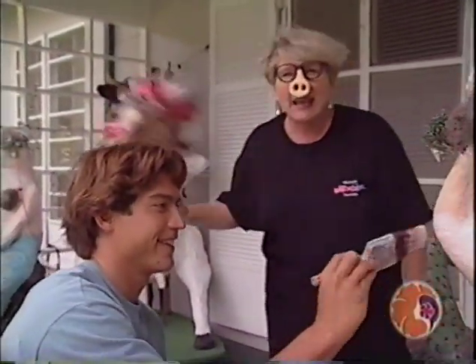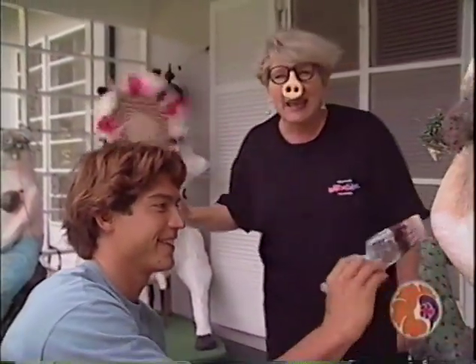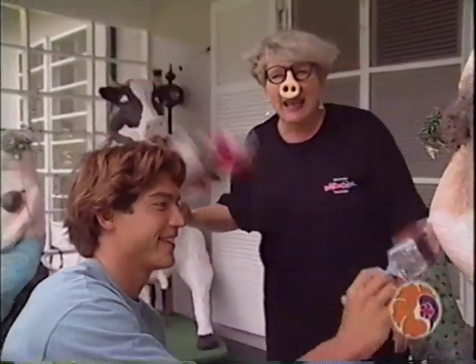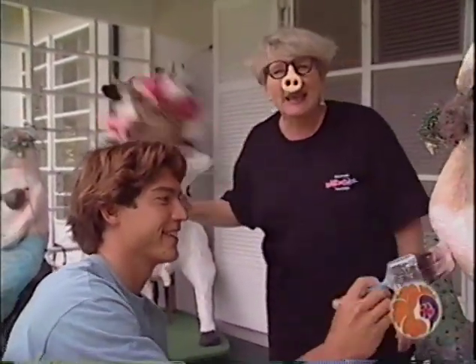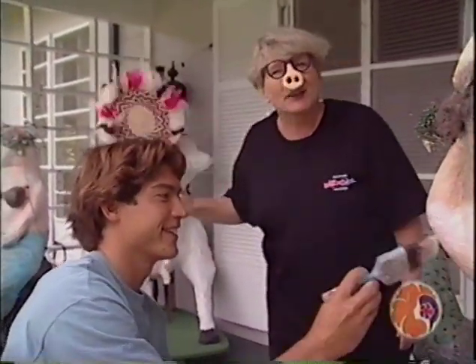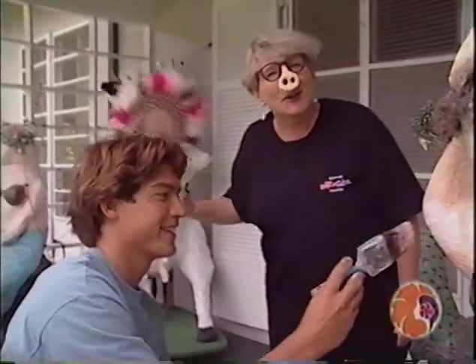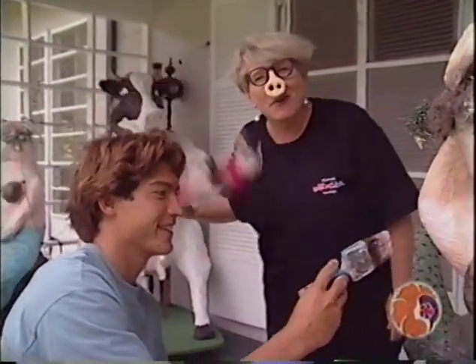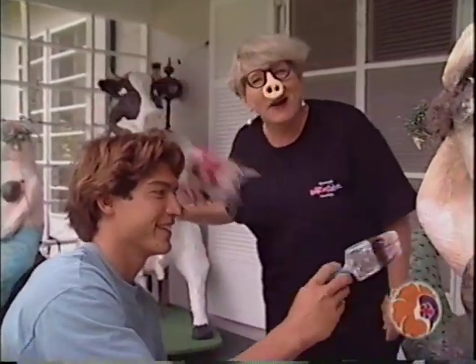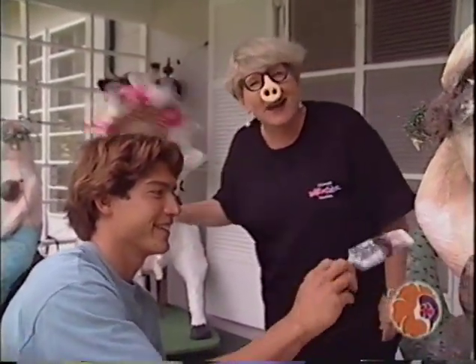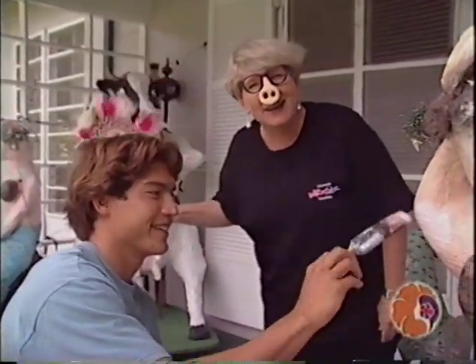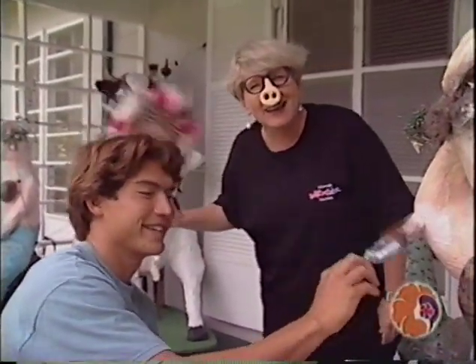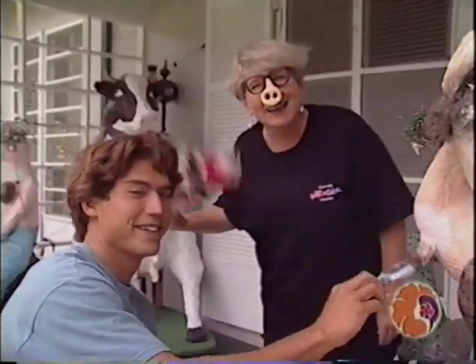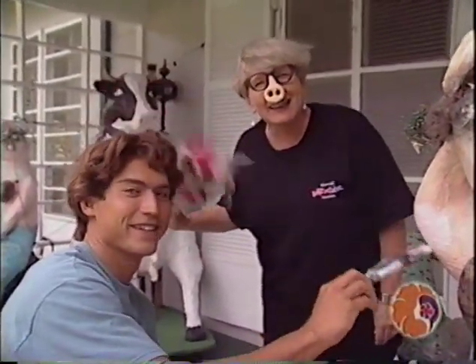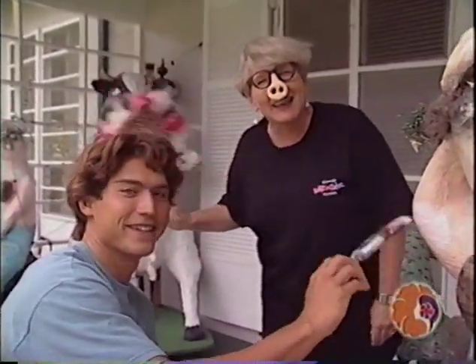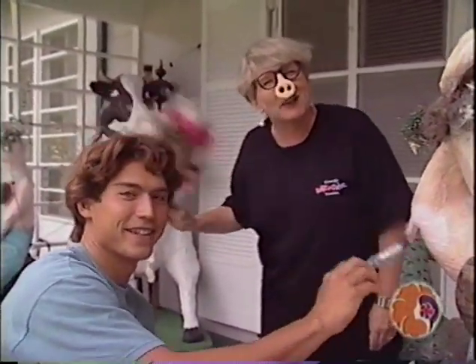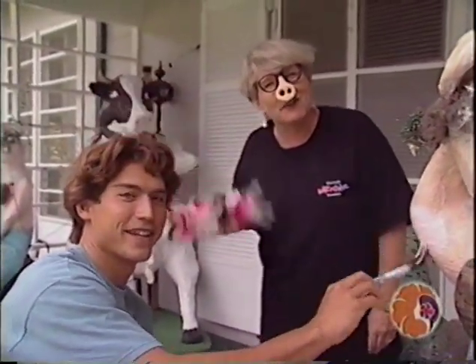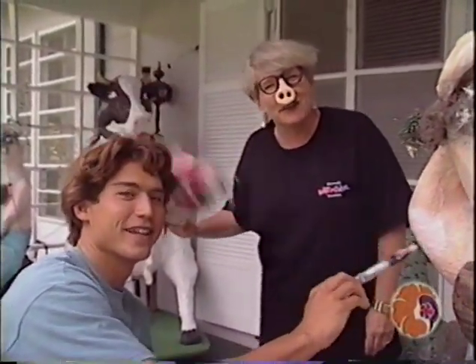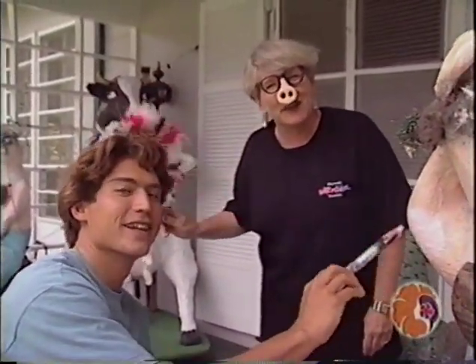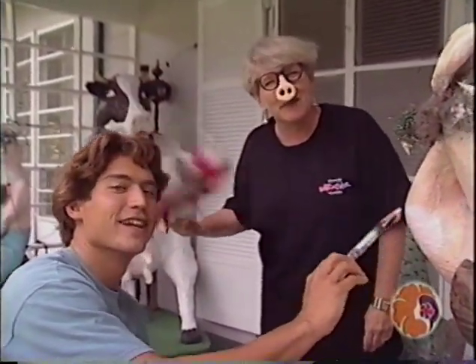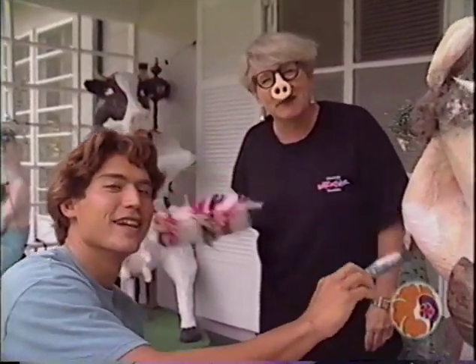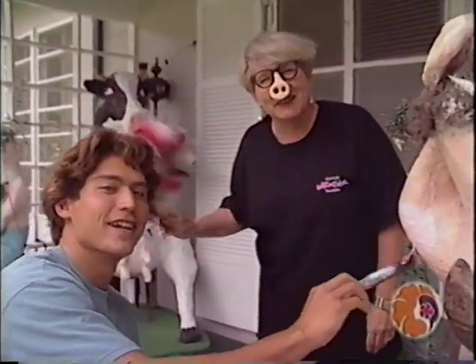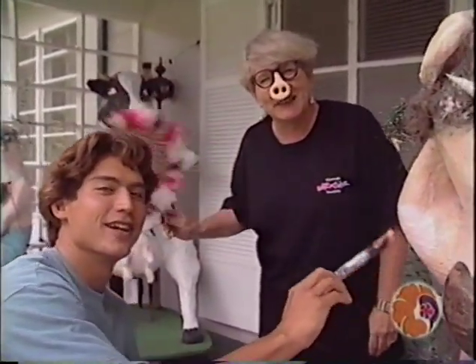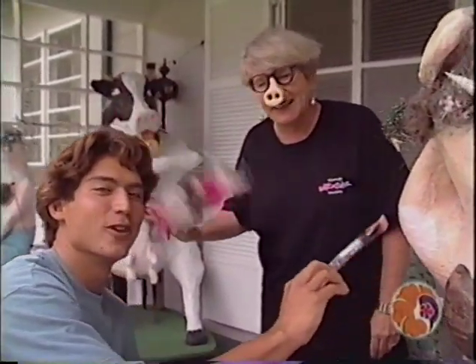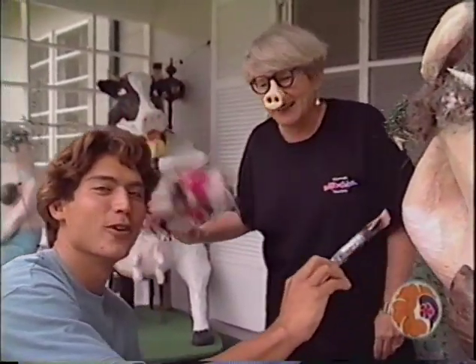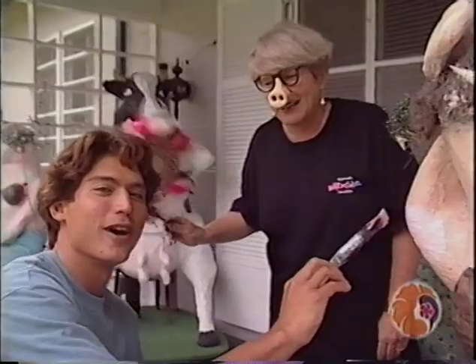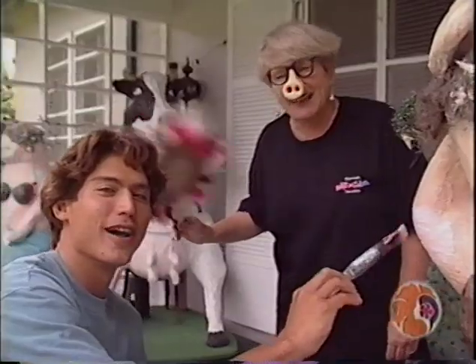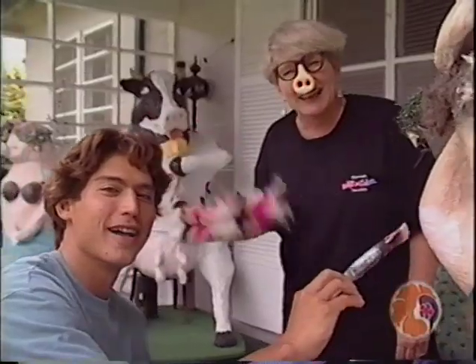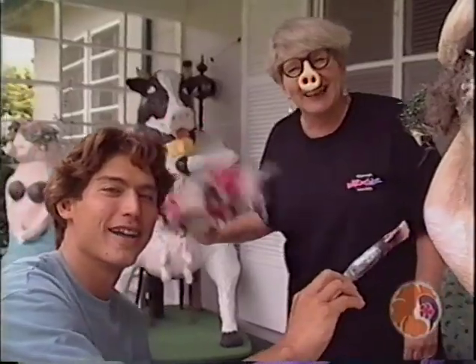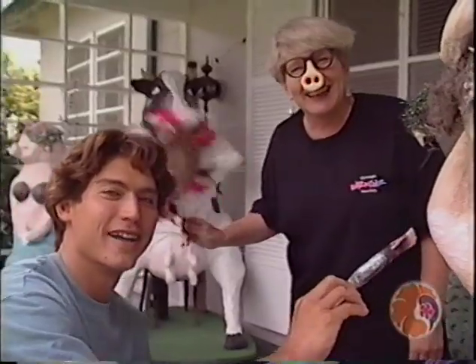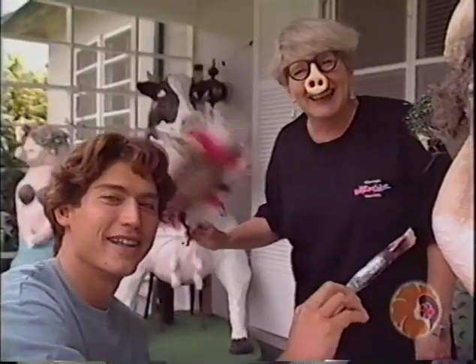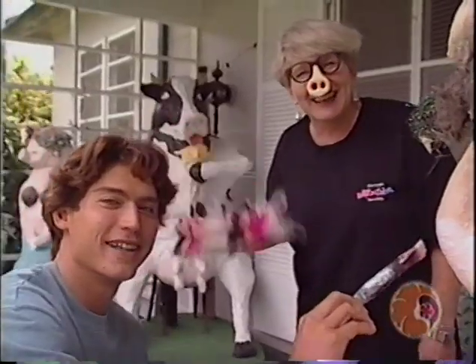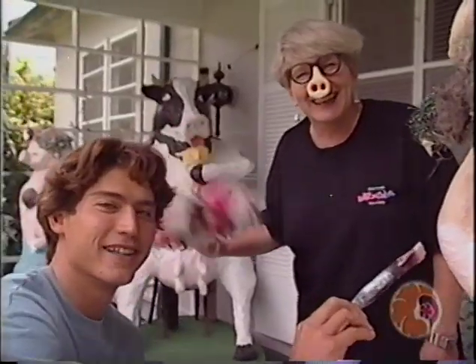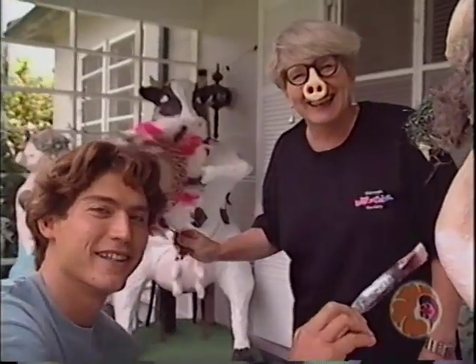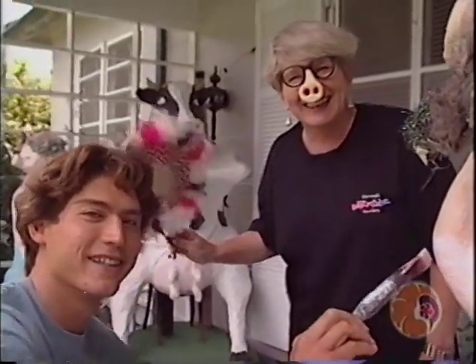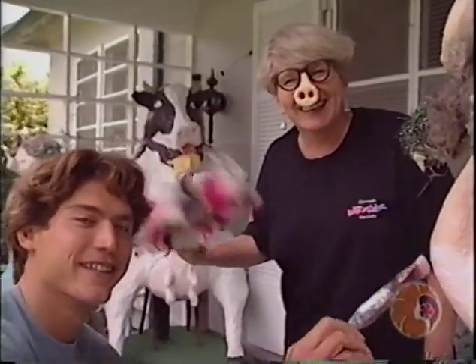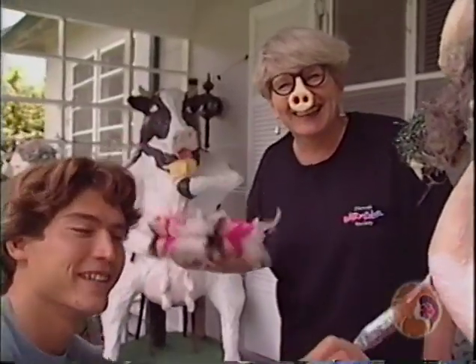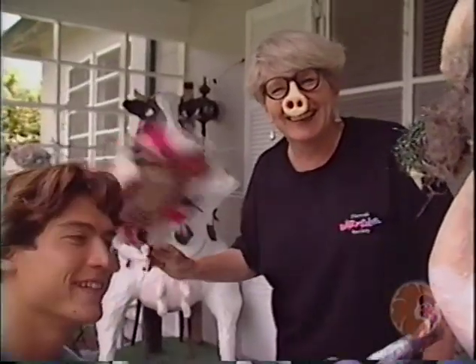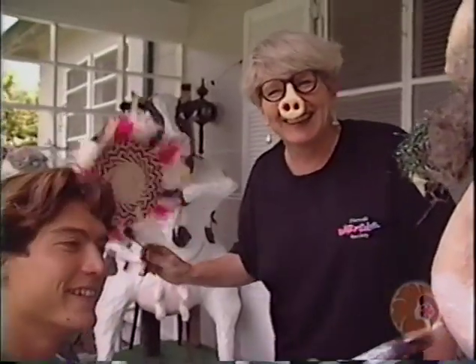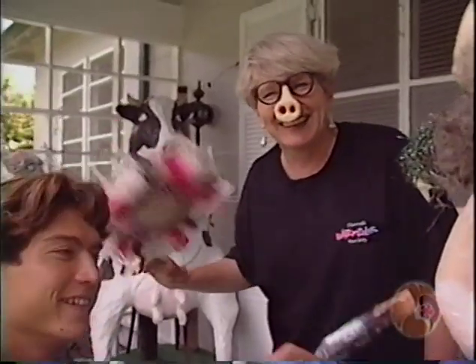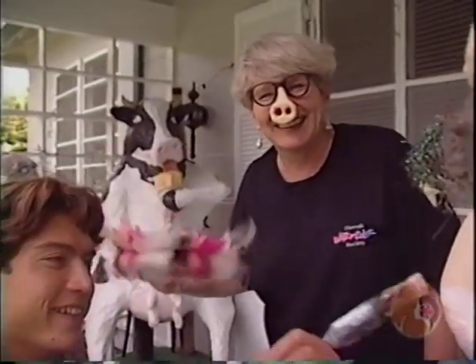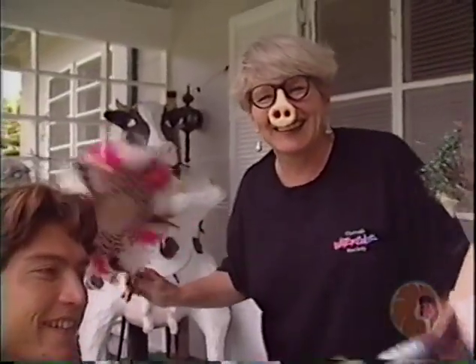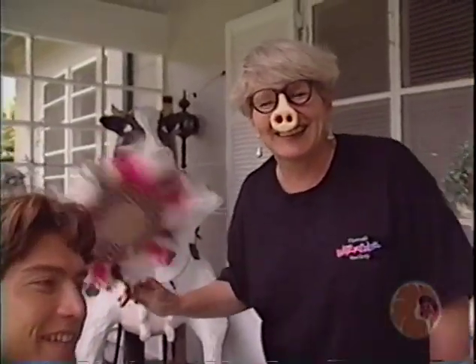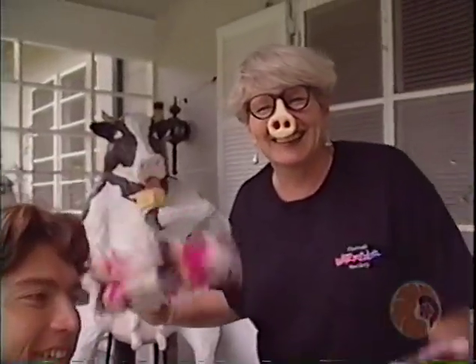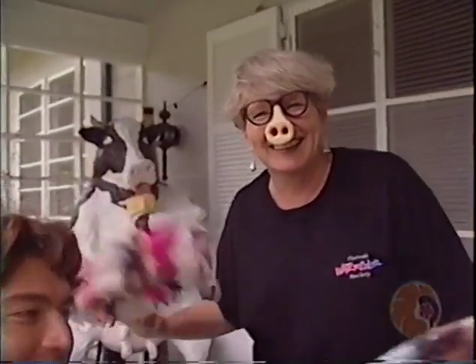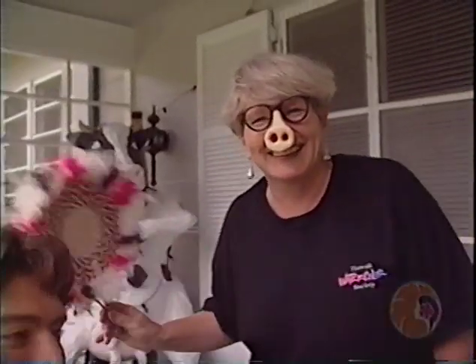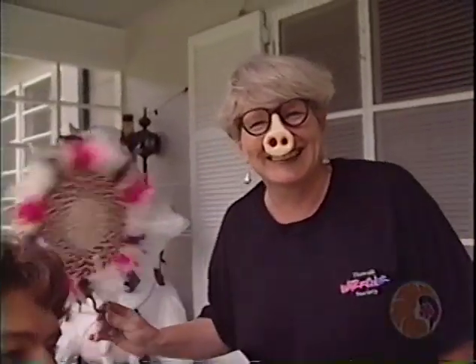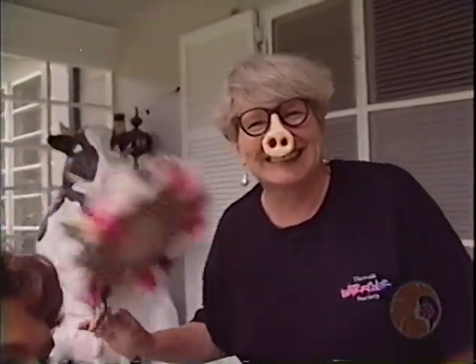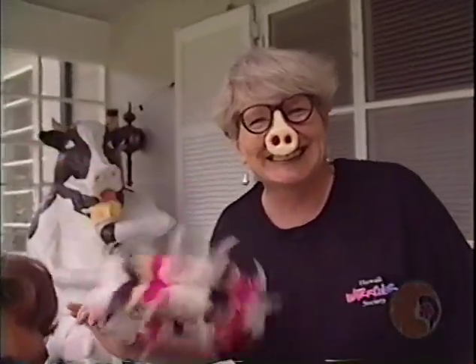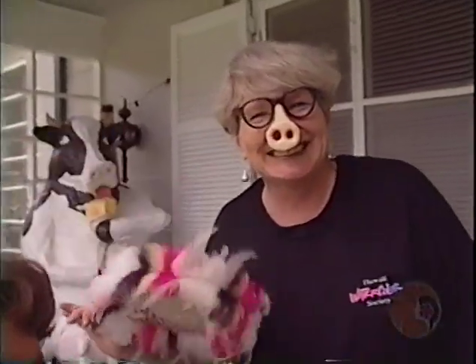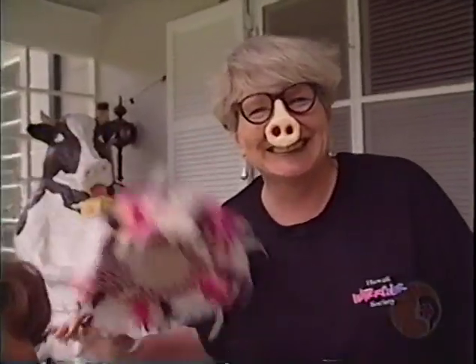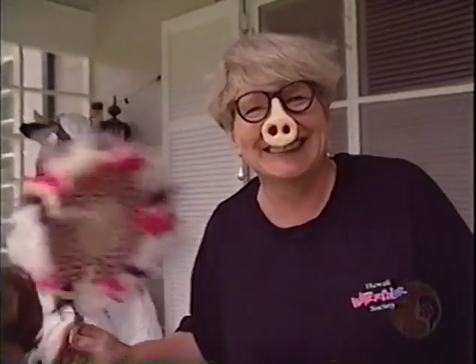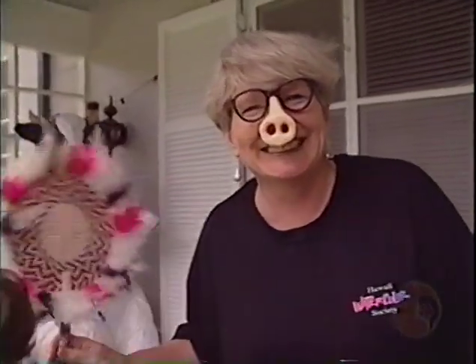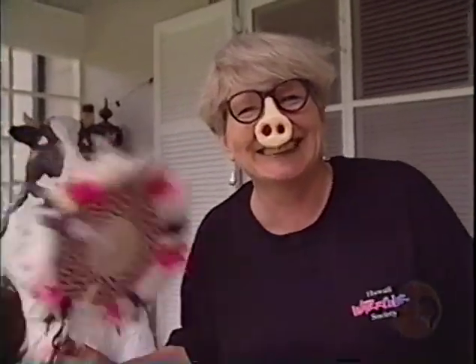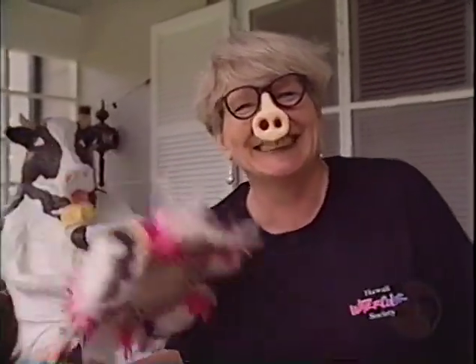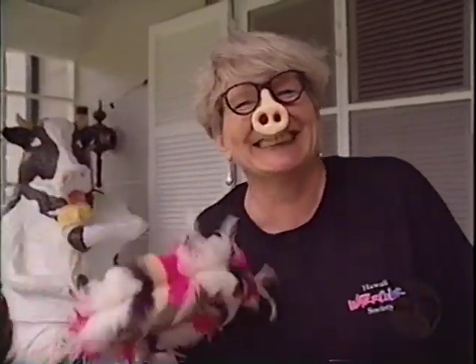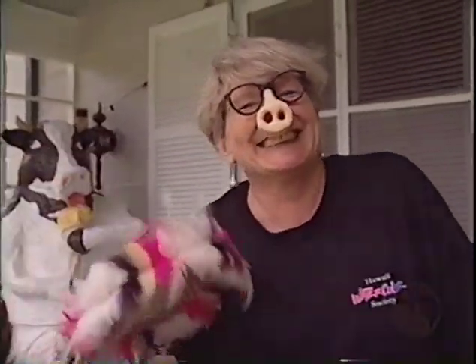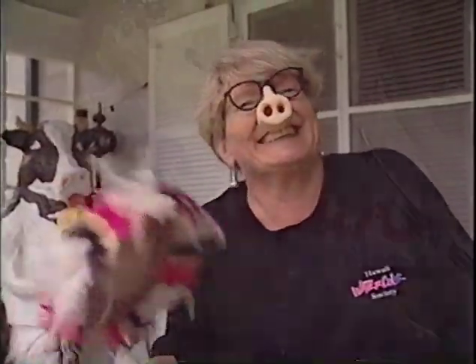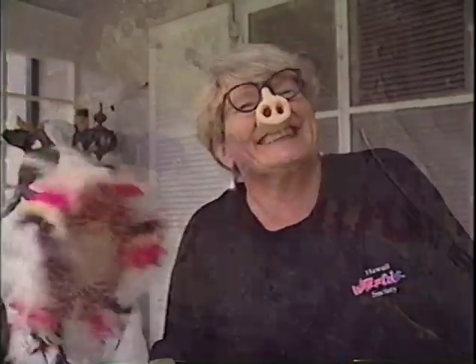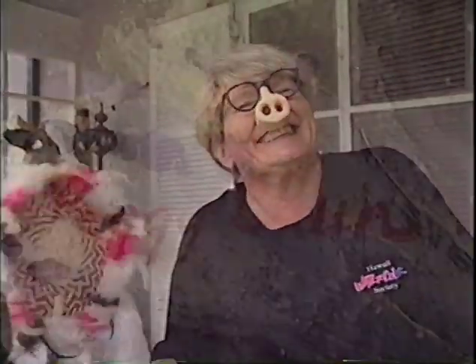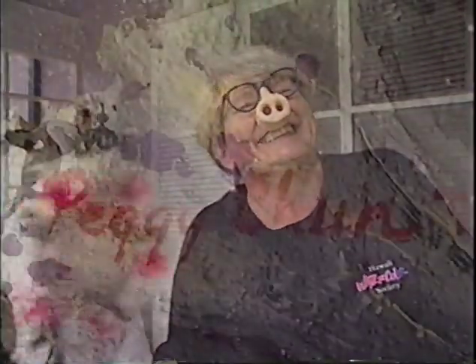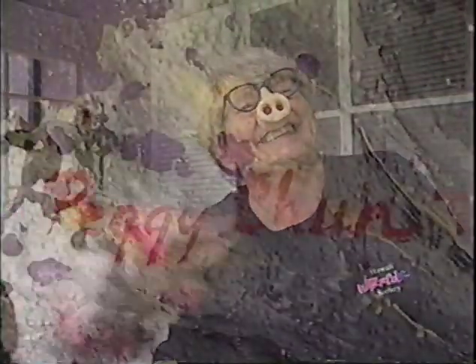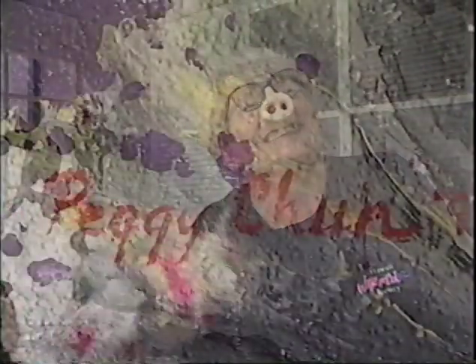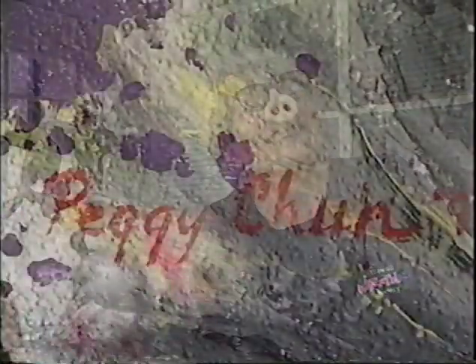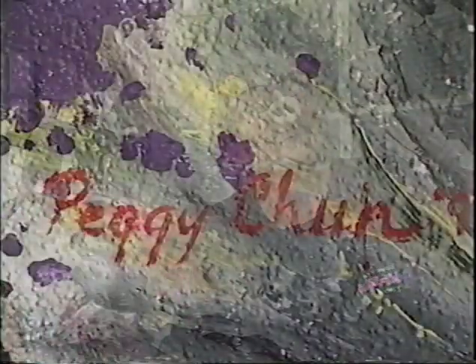Aloha and thank you for coming. Aloha. Thank you.